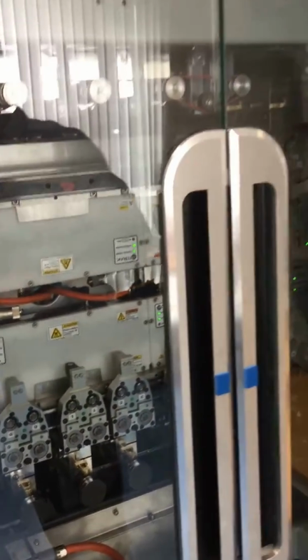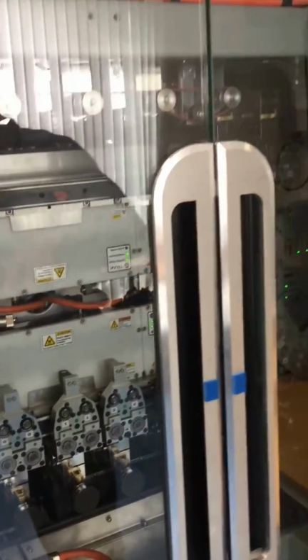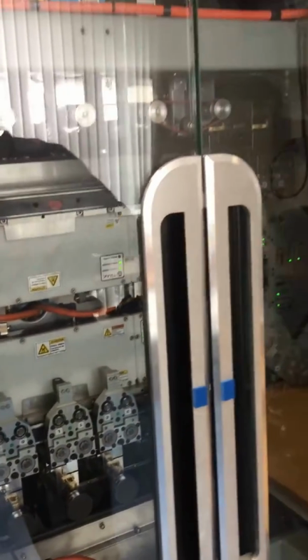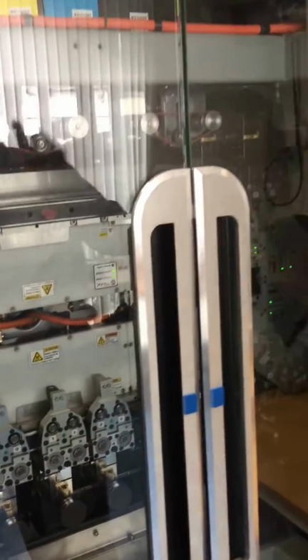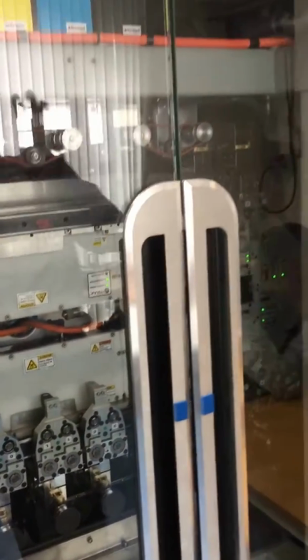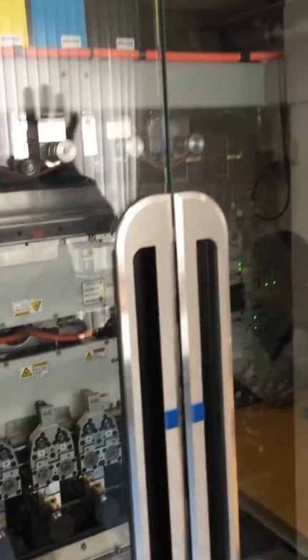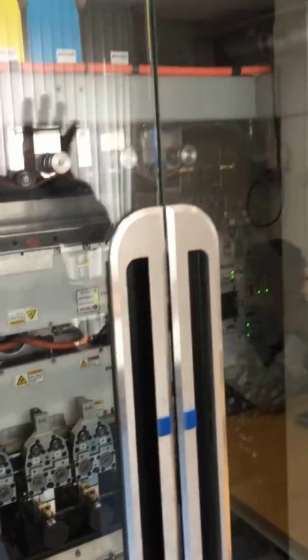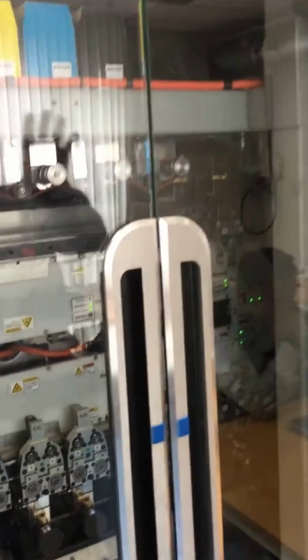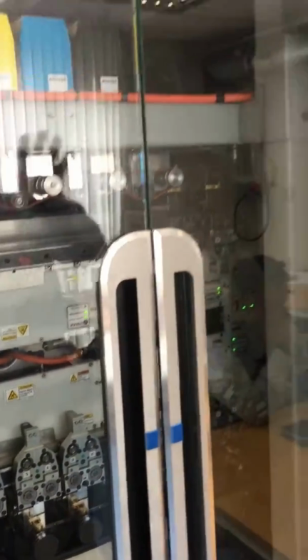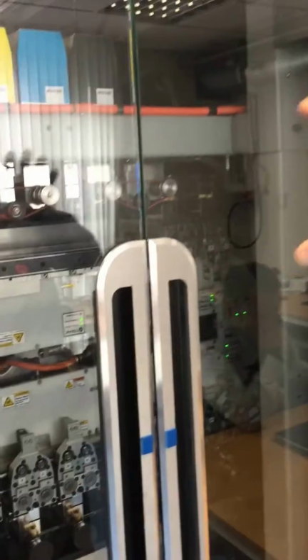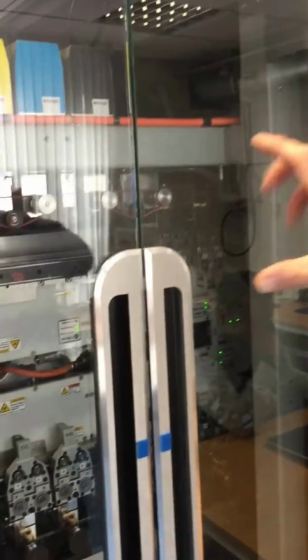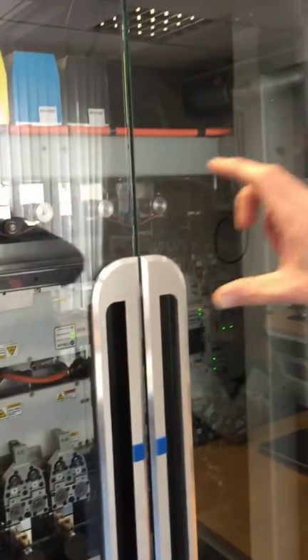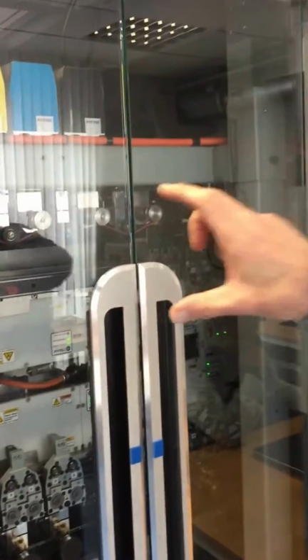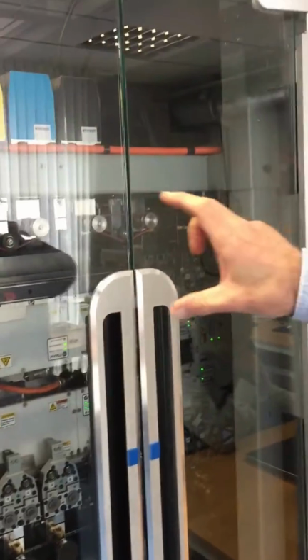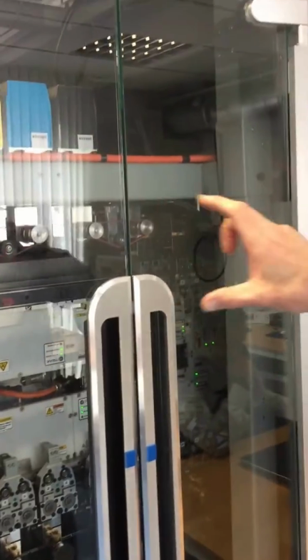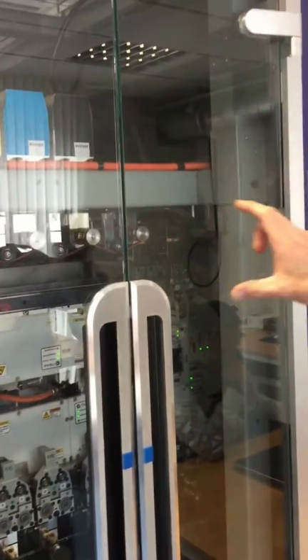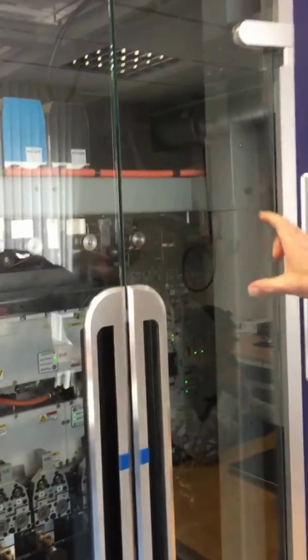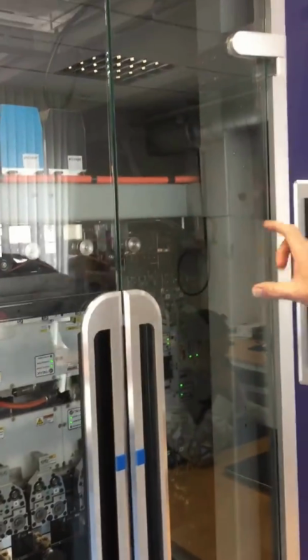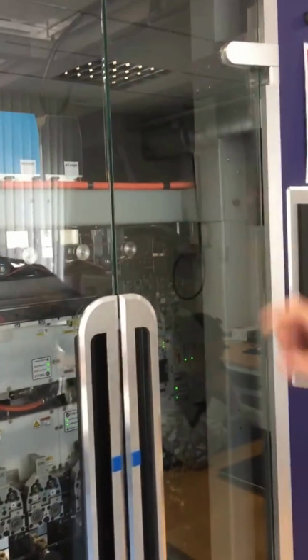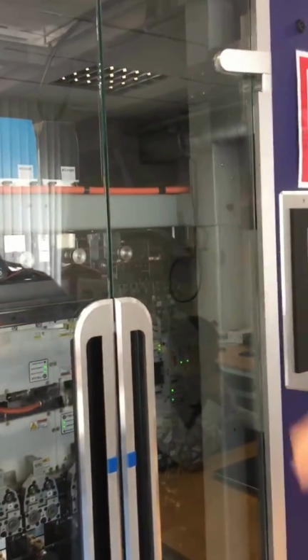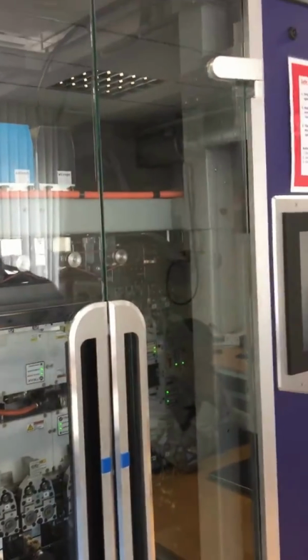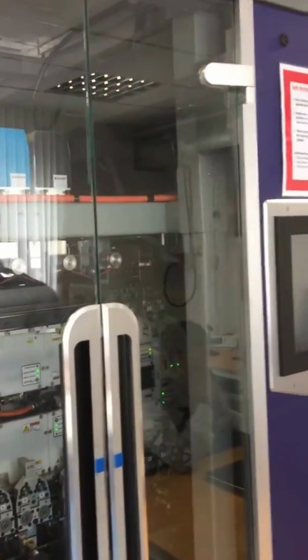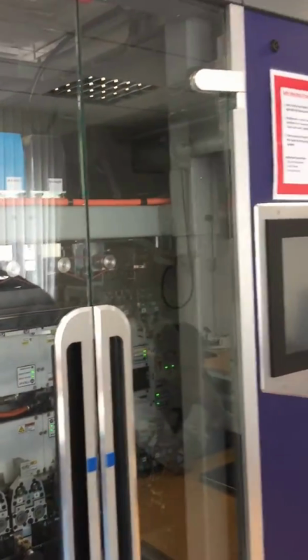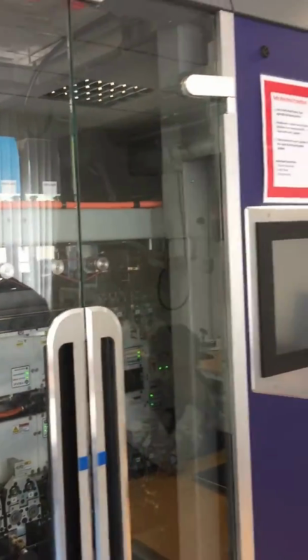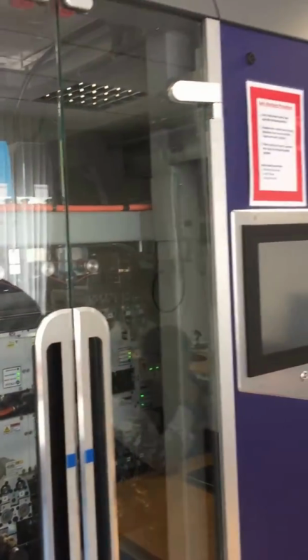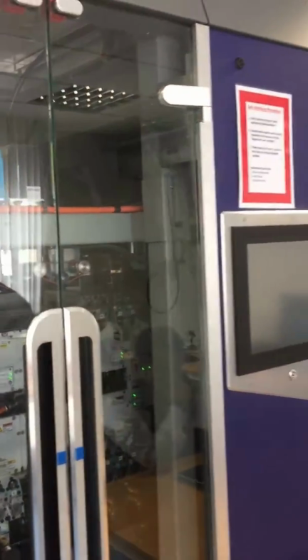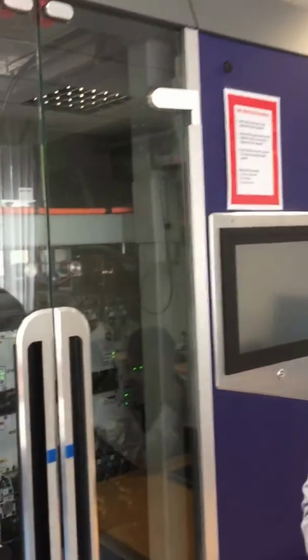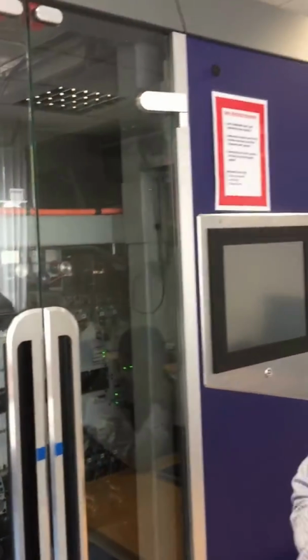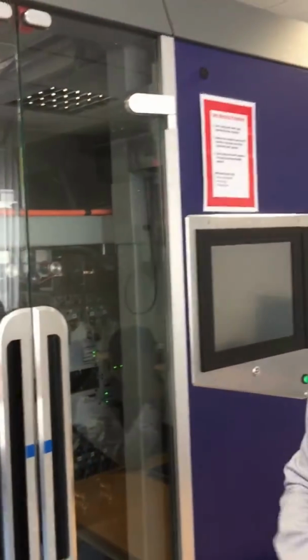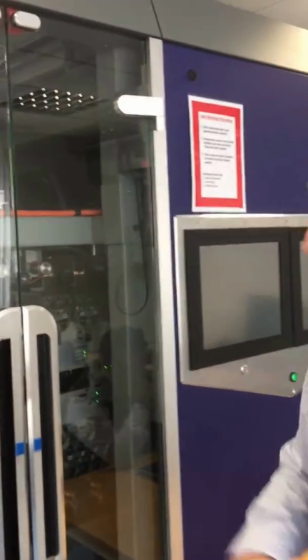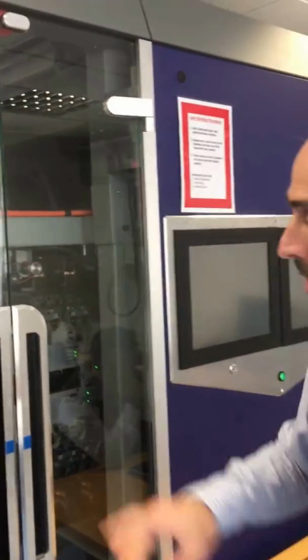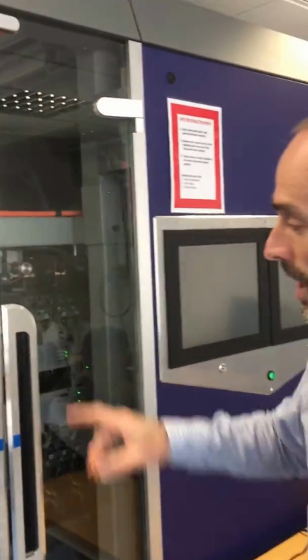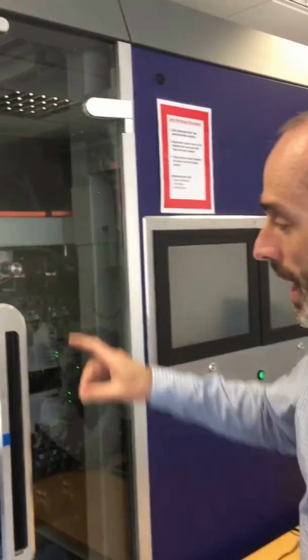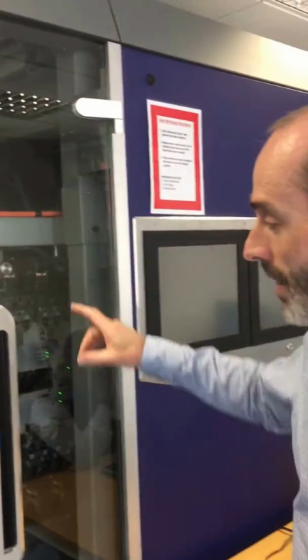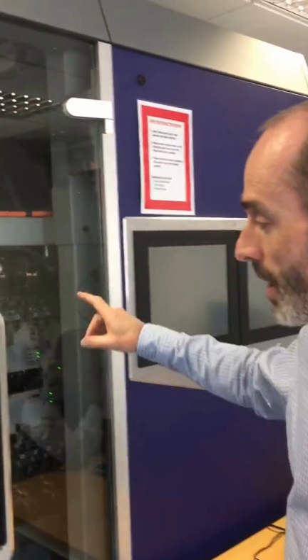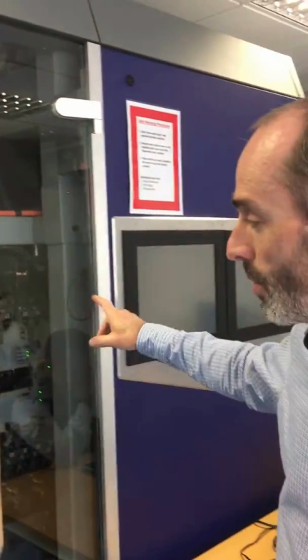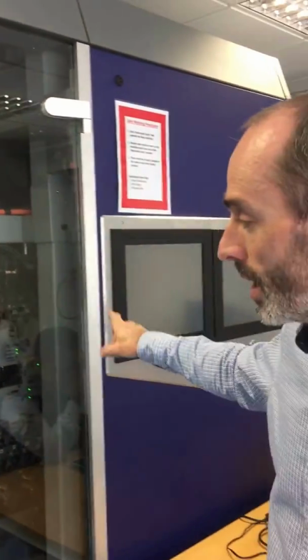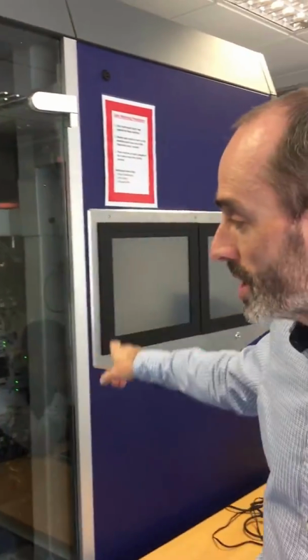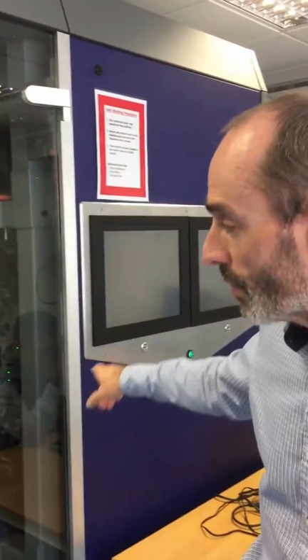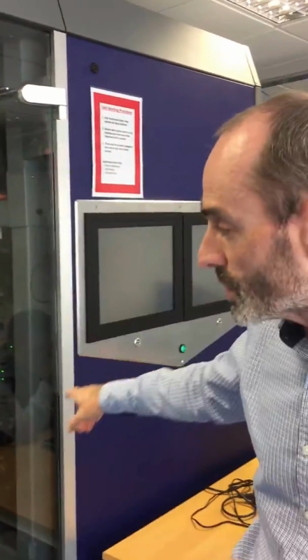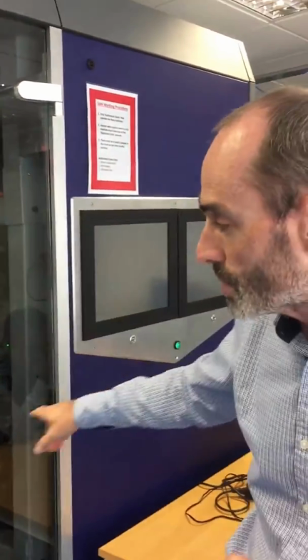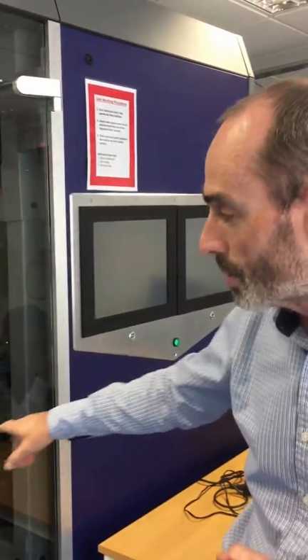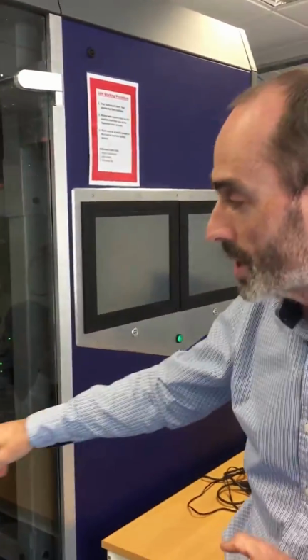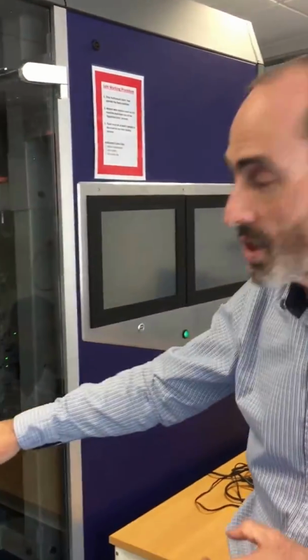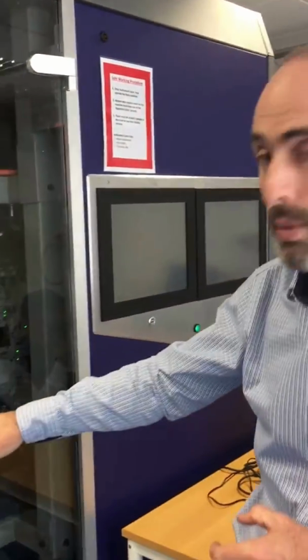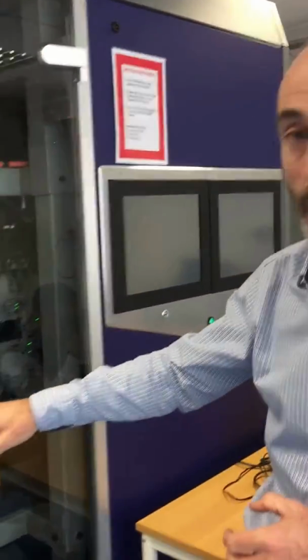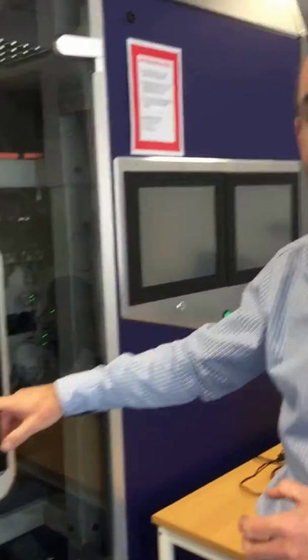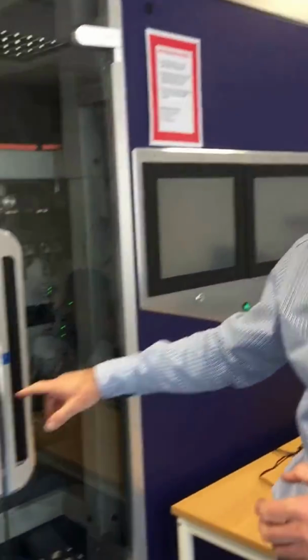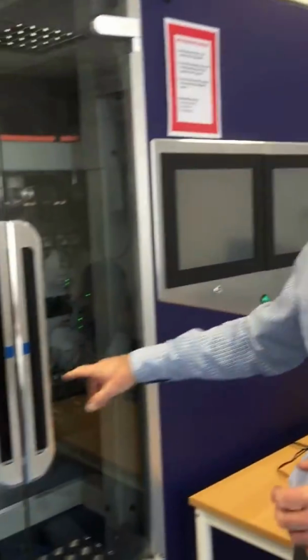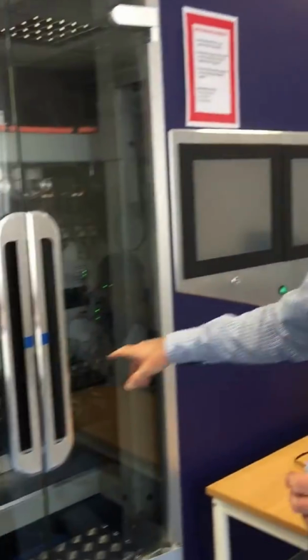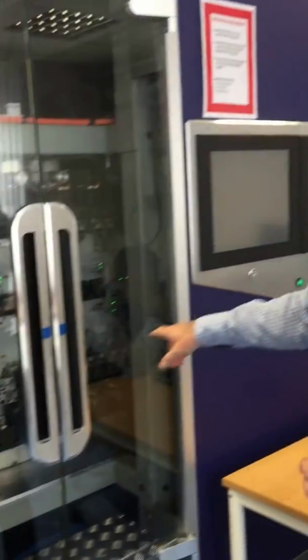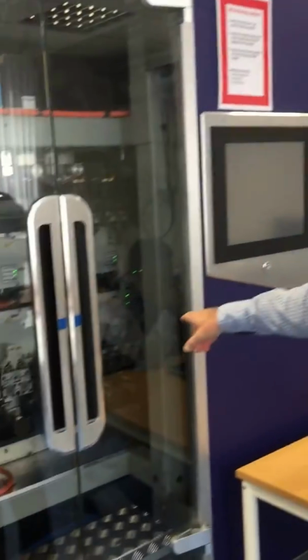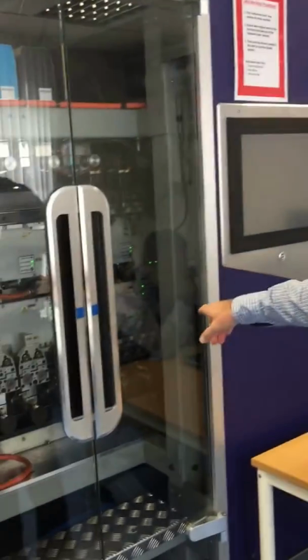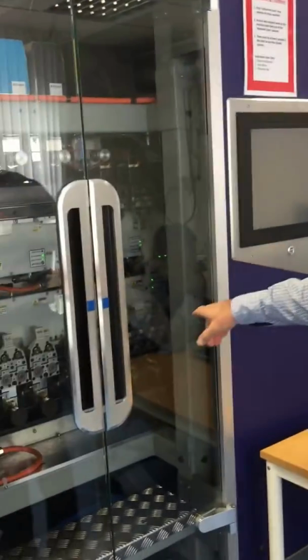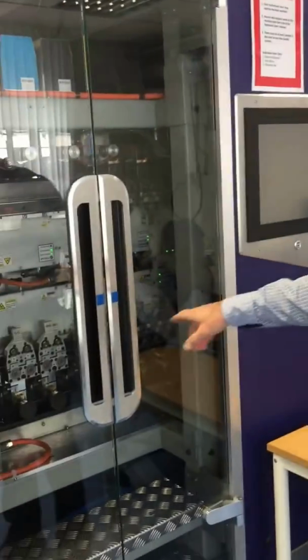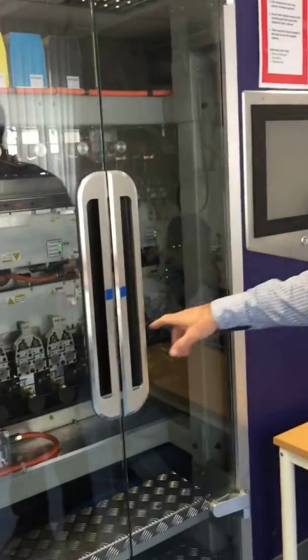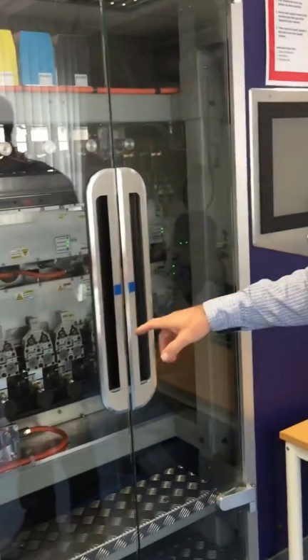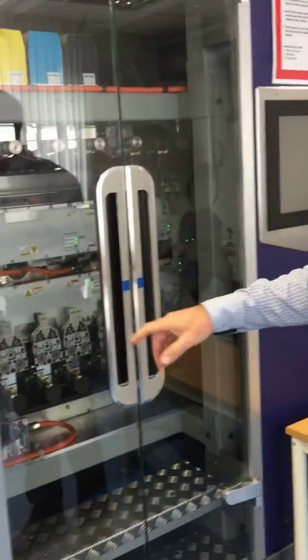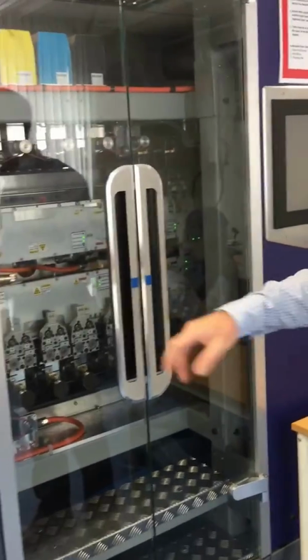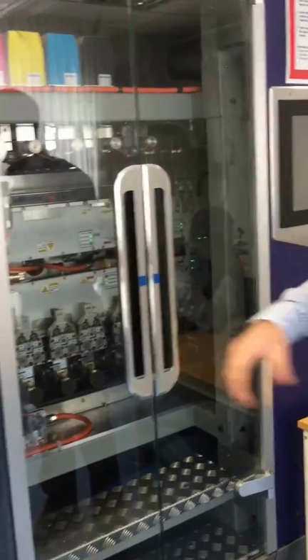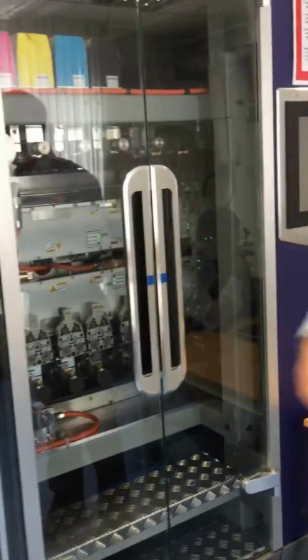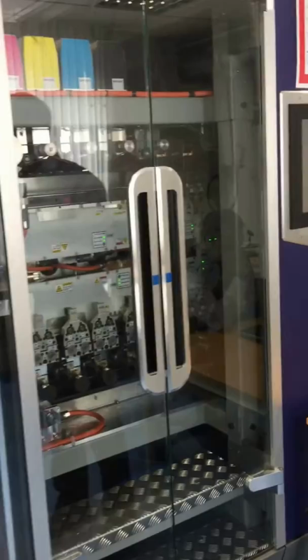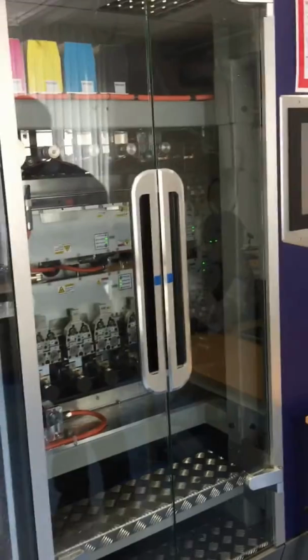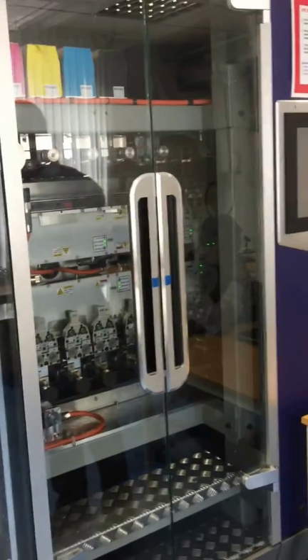We have a slightly different speed at which they run on the print heads, and they run at different speeds around some of these other components down here.